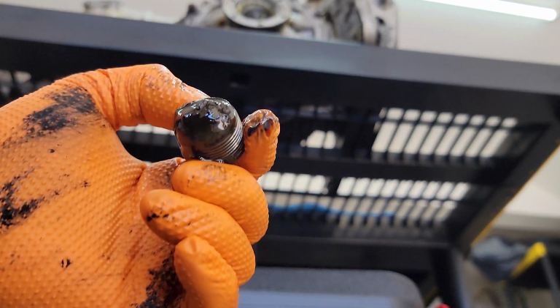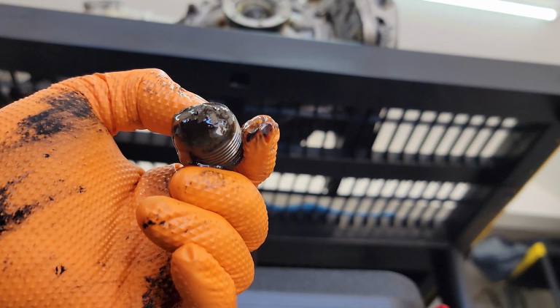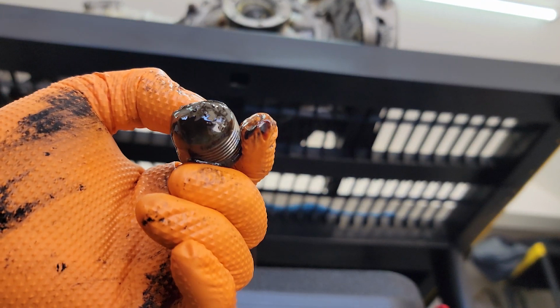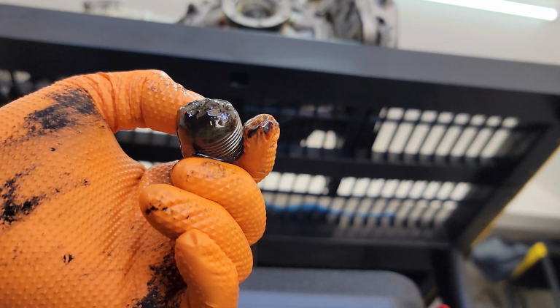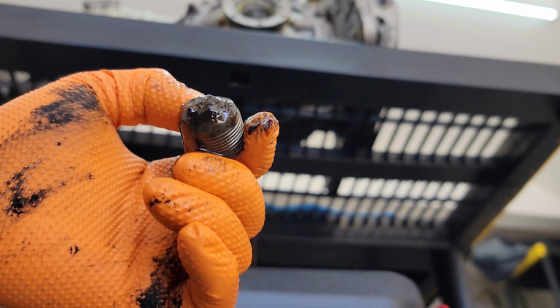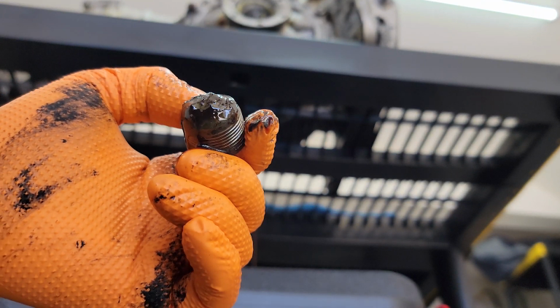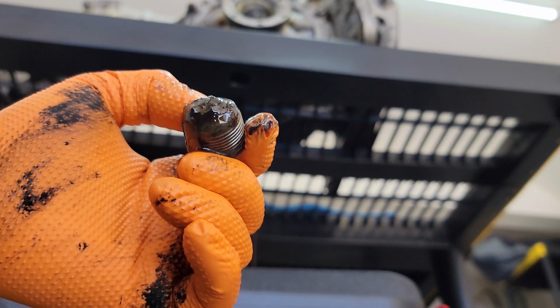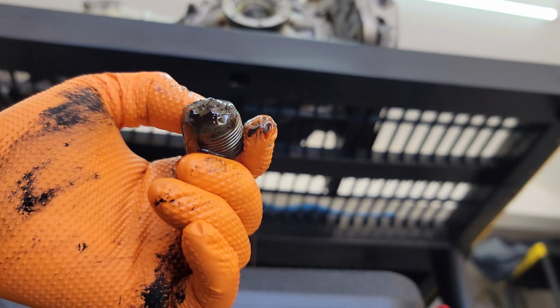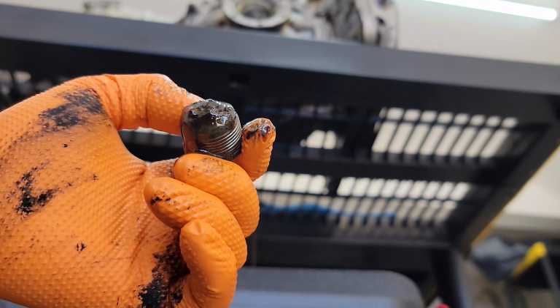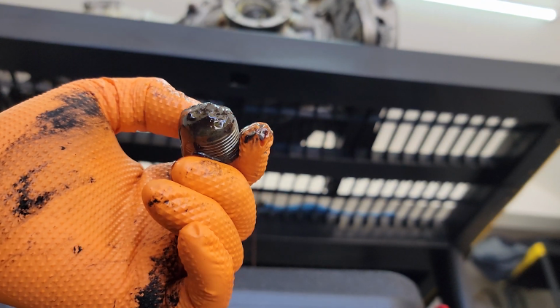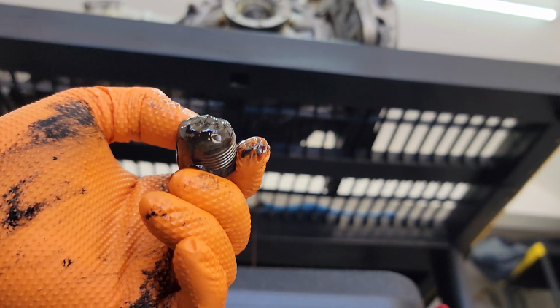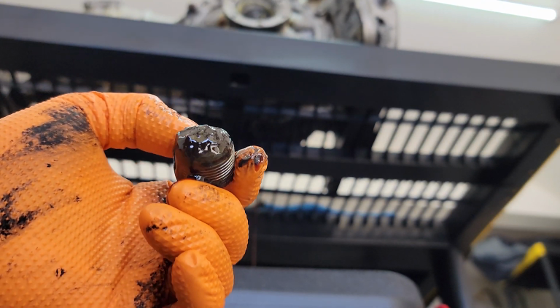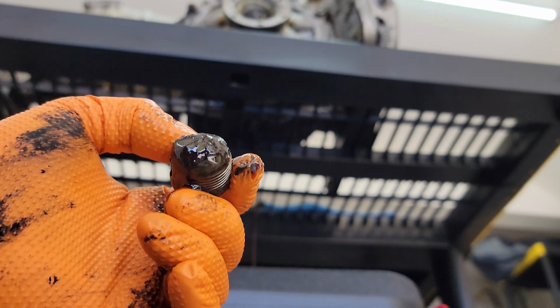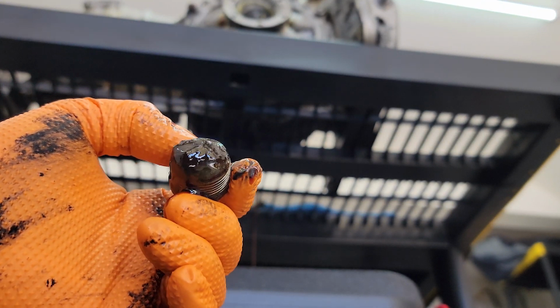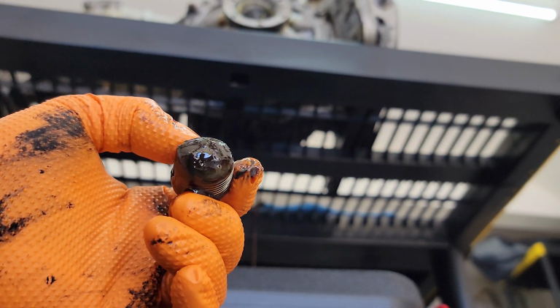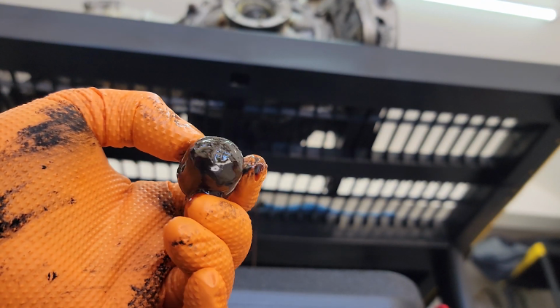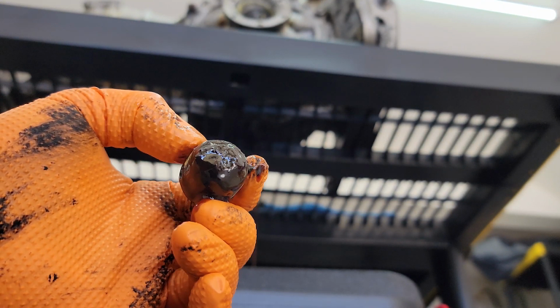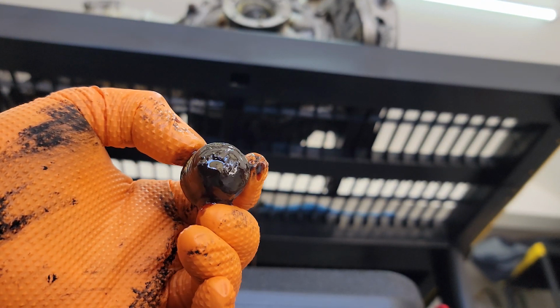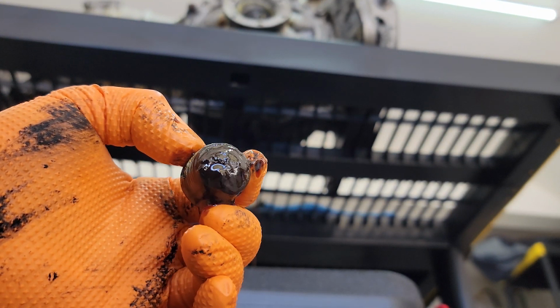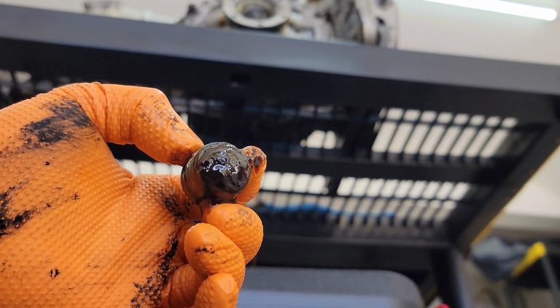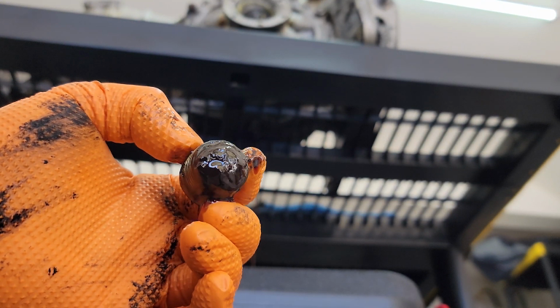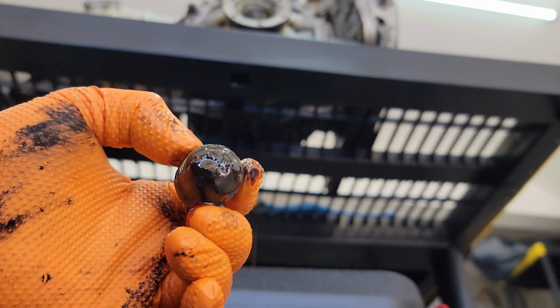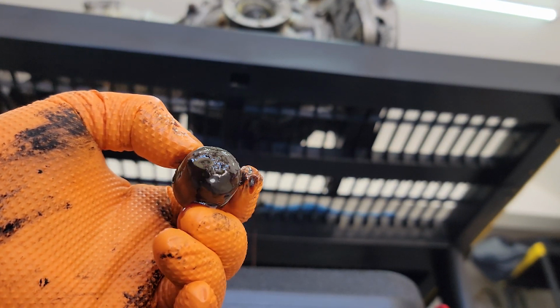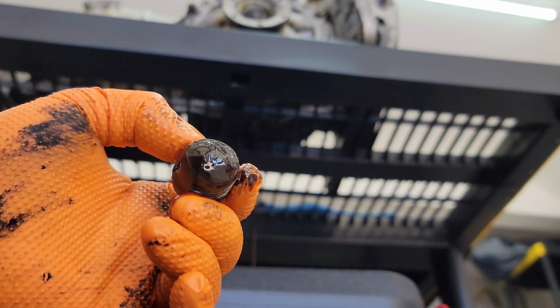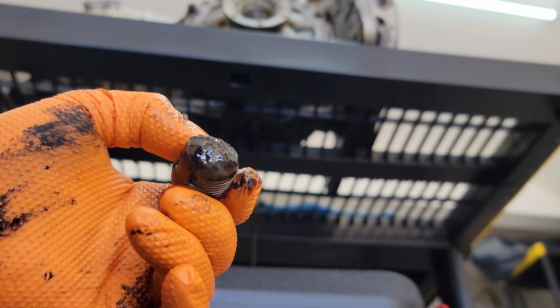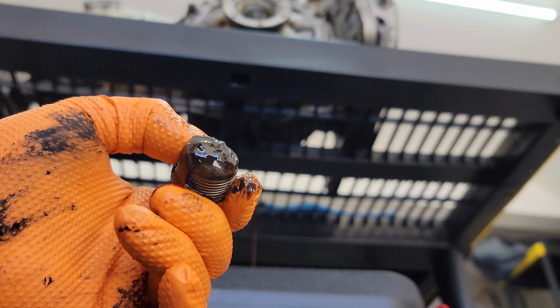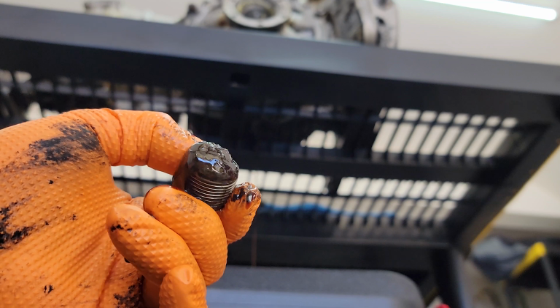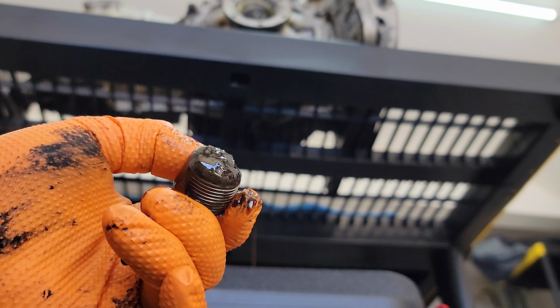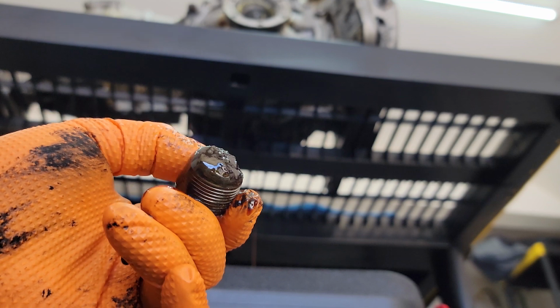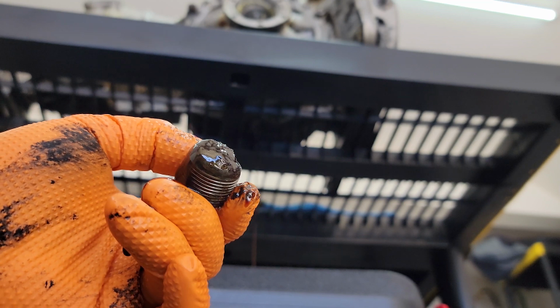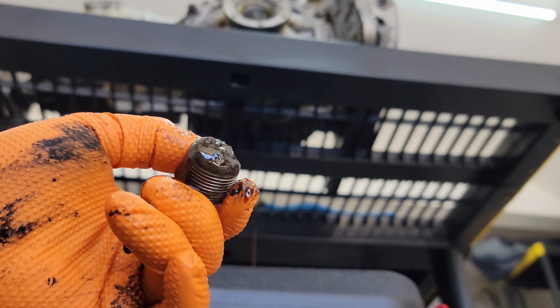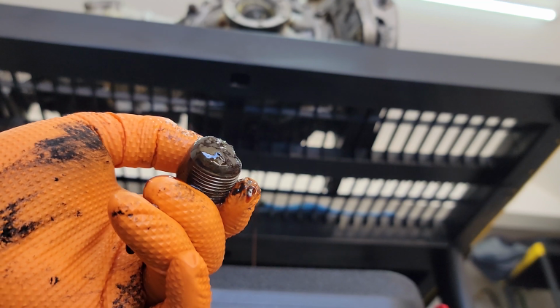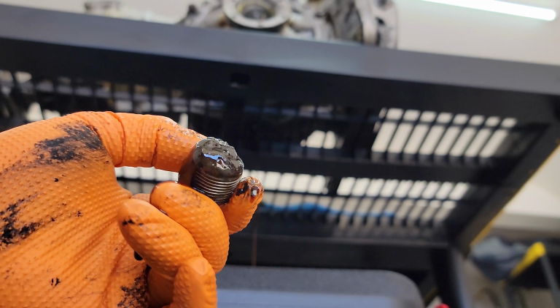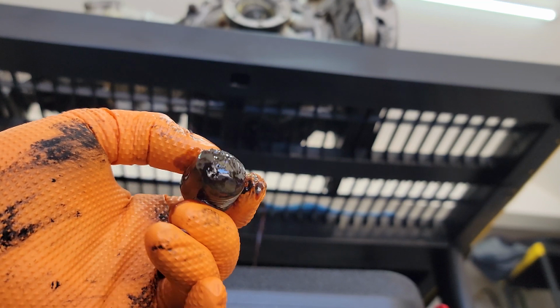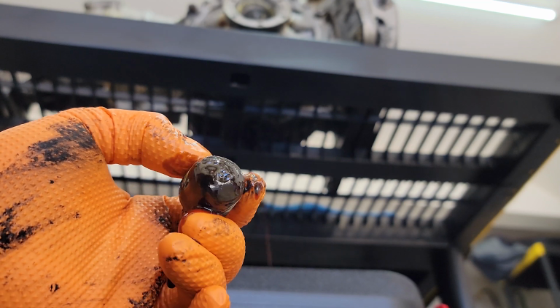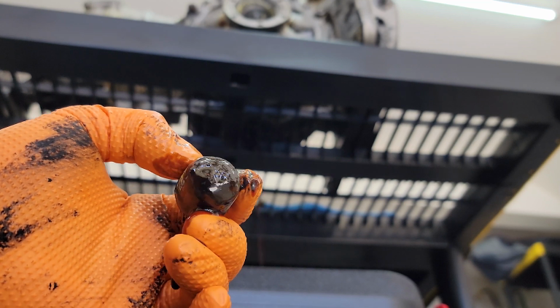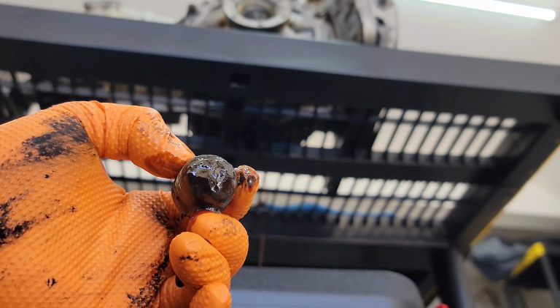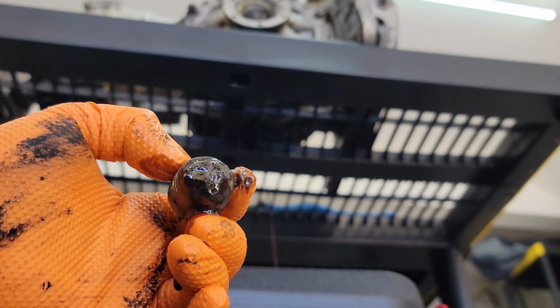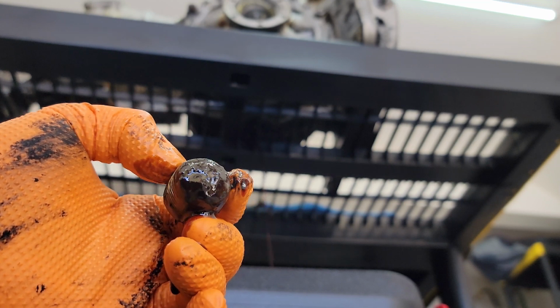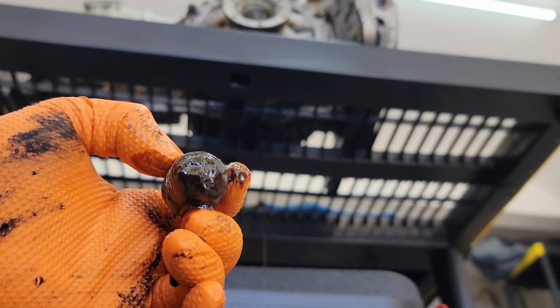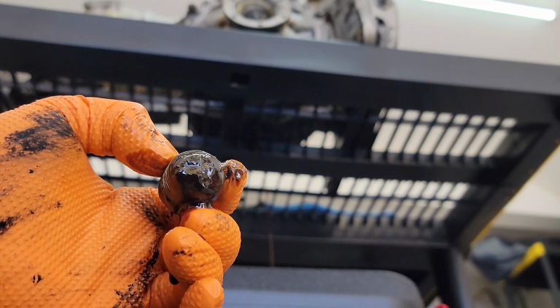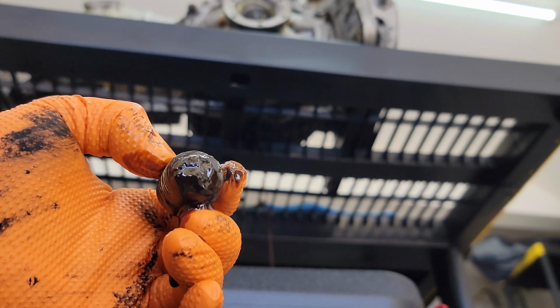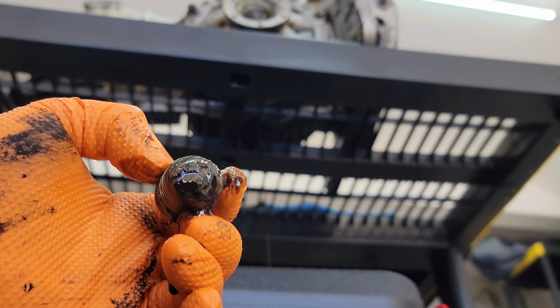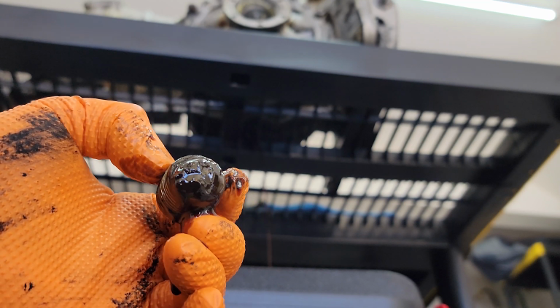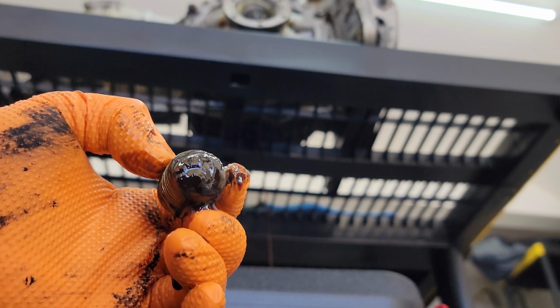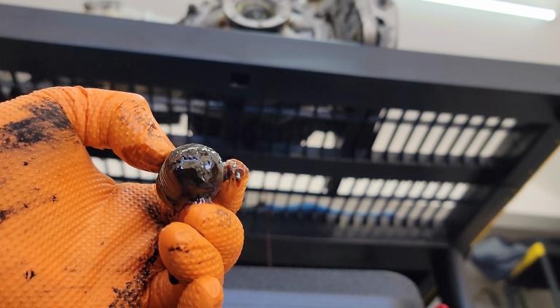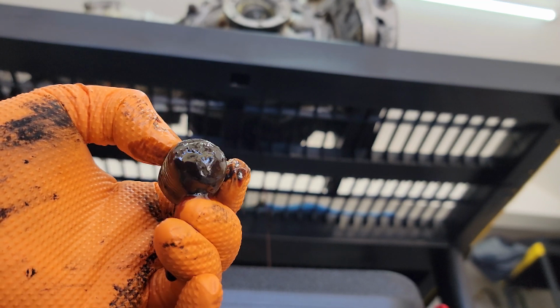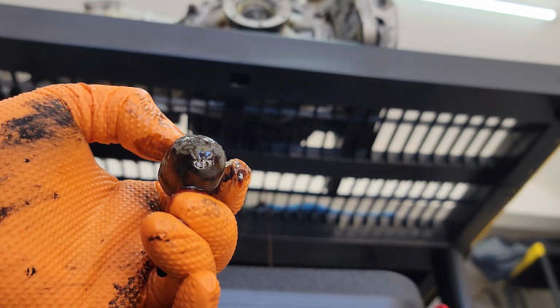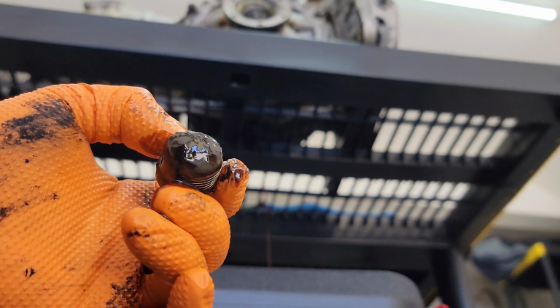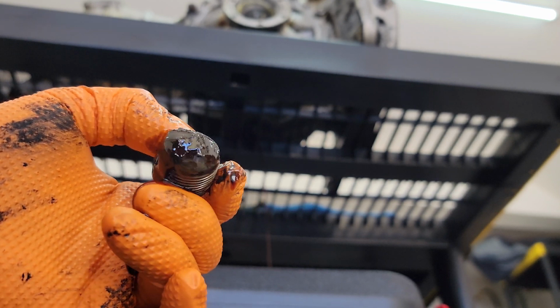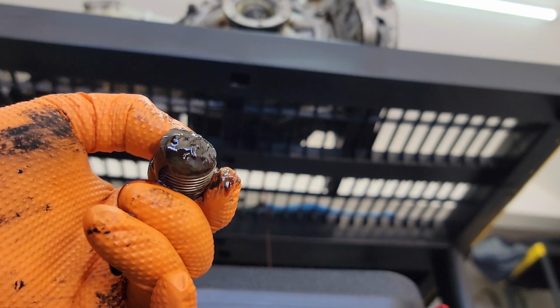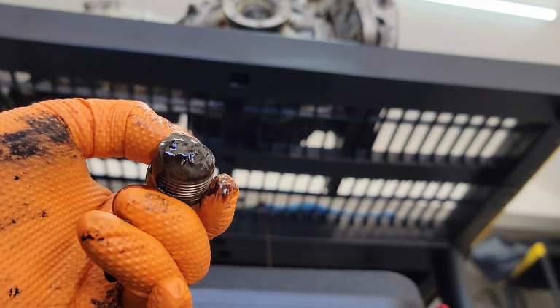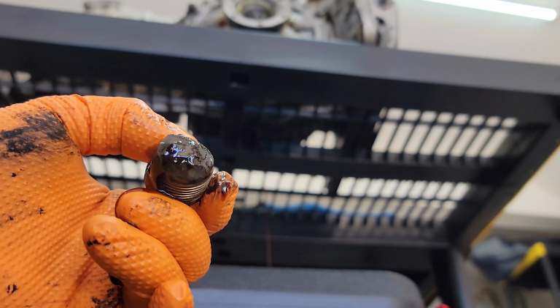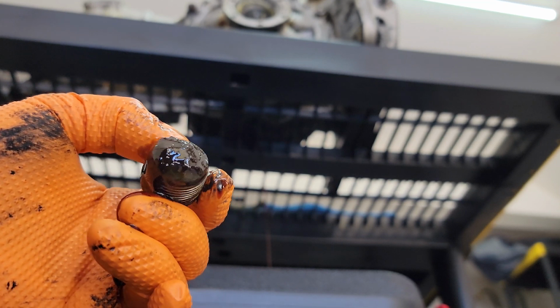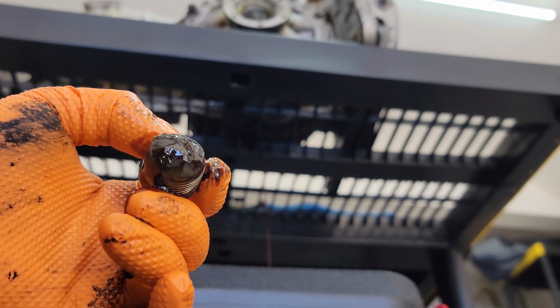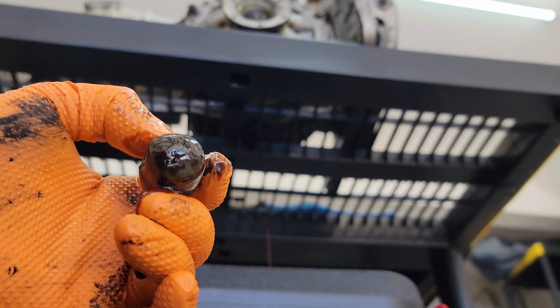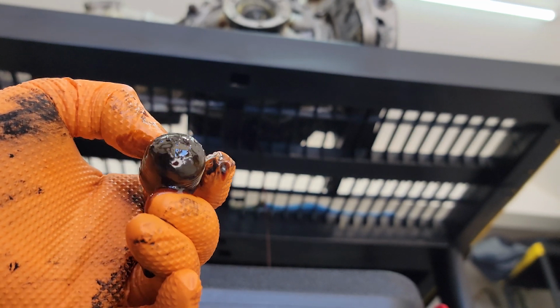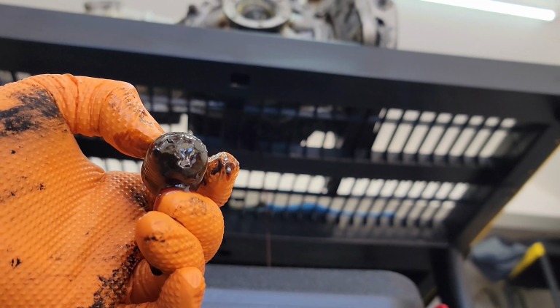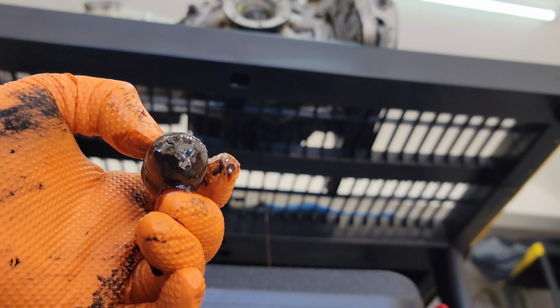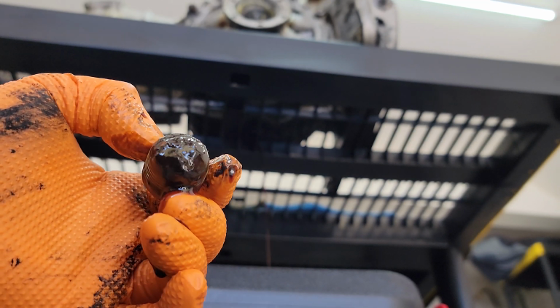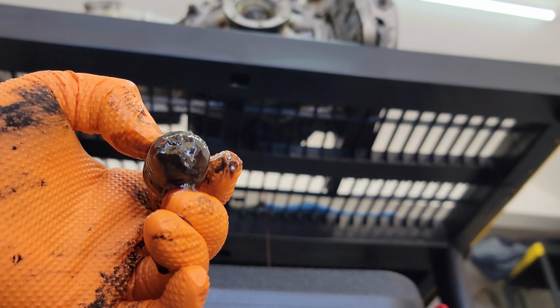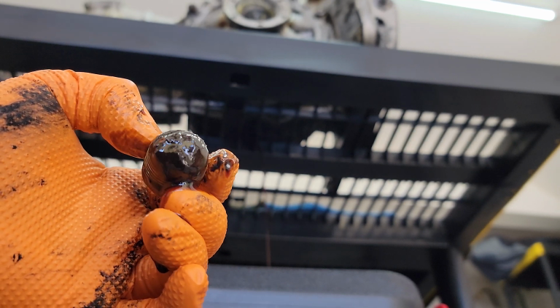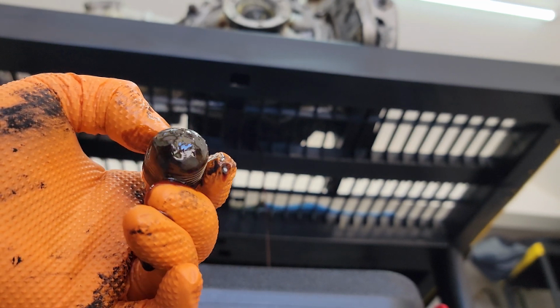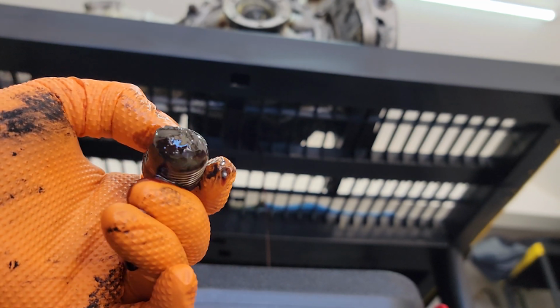As you can see, there's a little bit of build-up on the magnet on the drain plug. Overall the inside of this transmission doesn't look too bad.